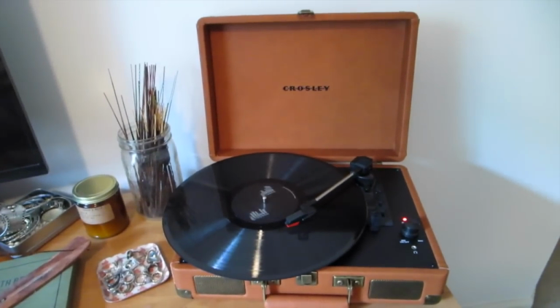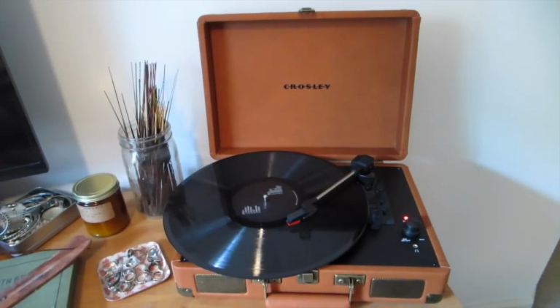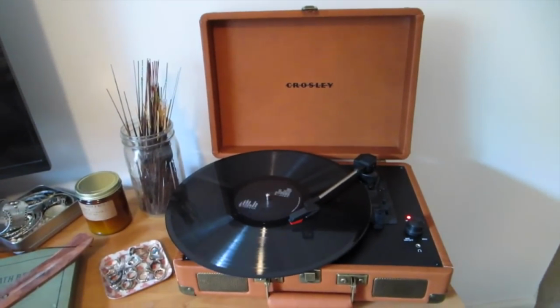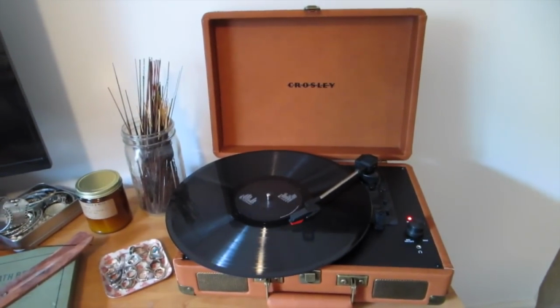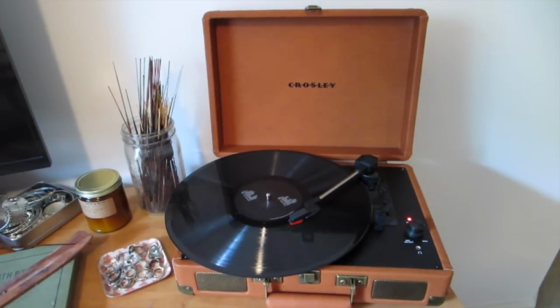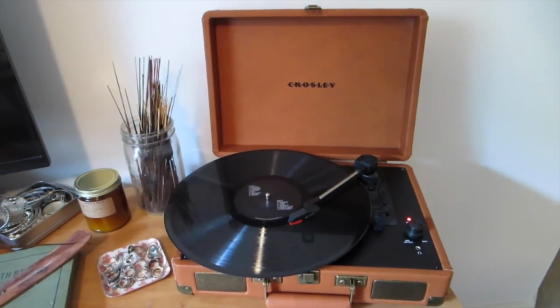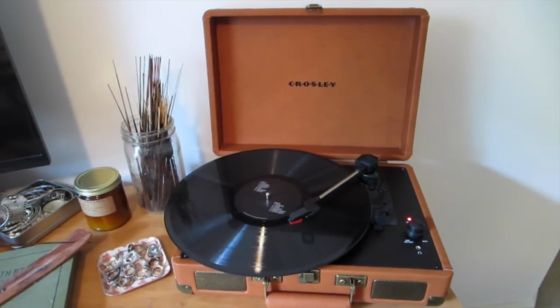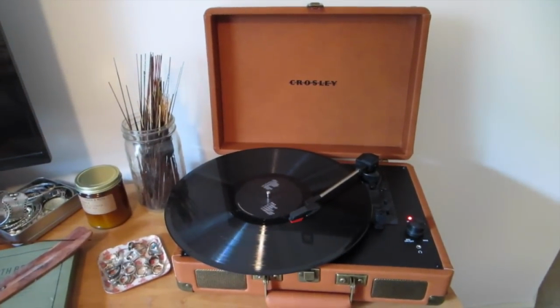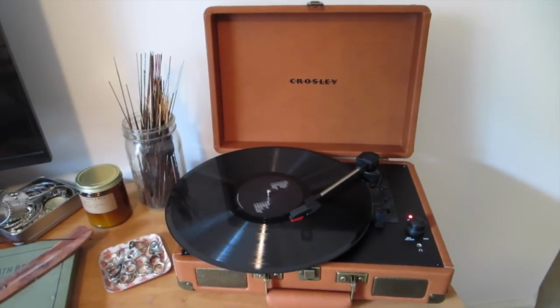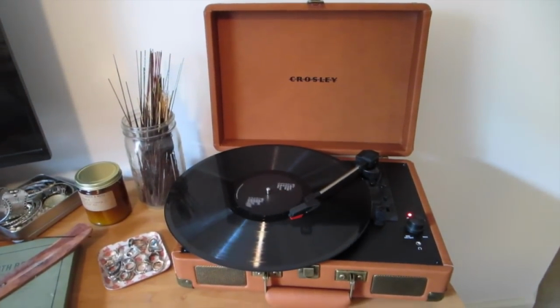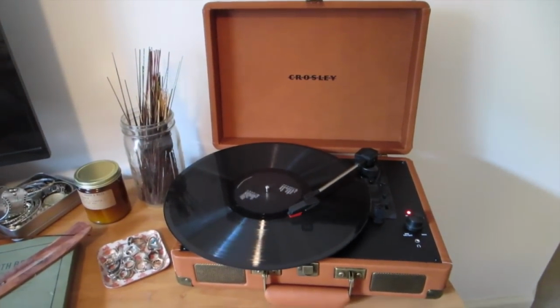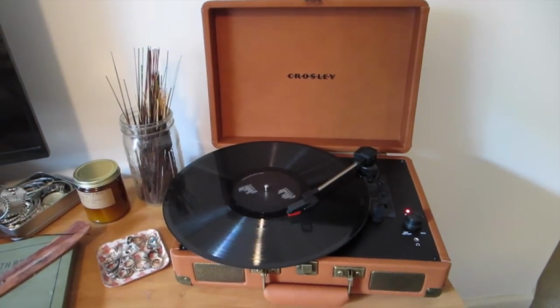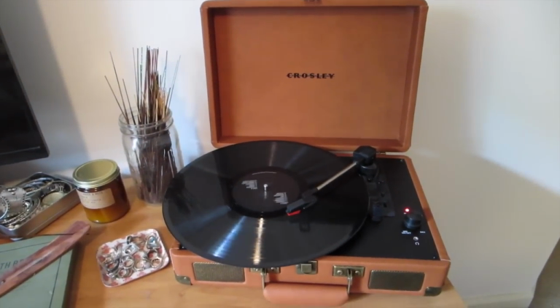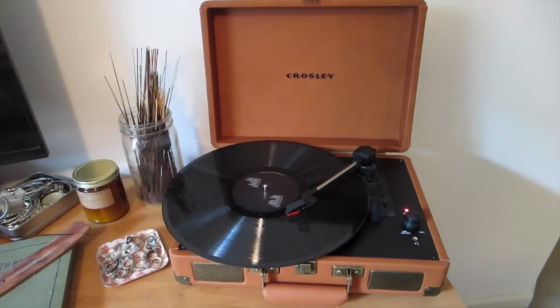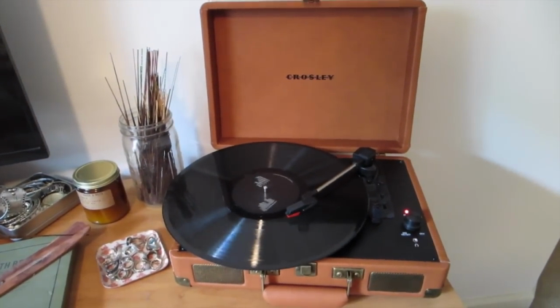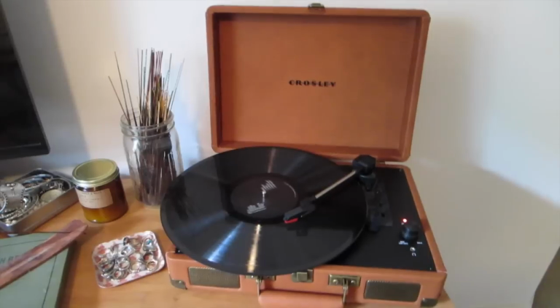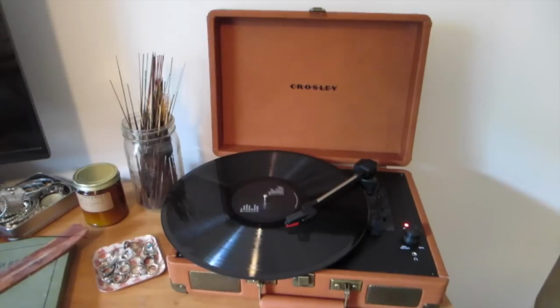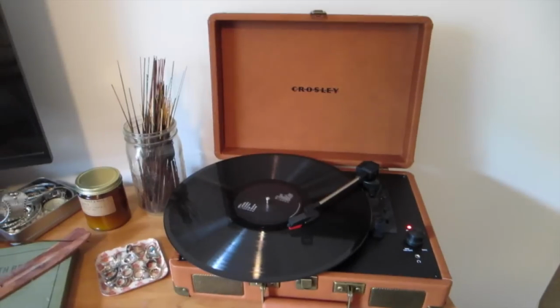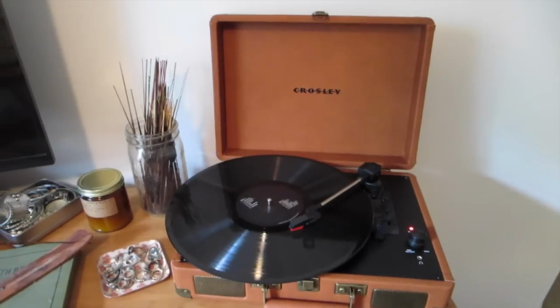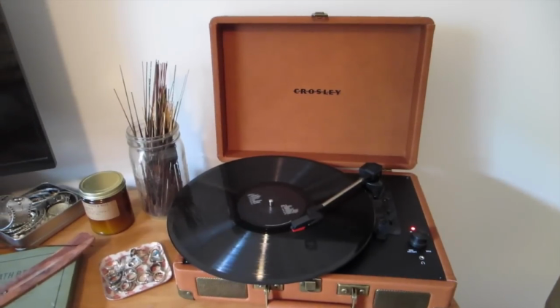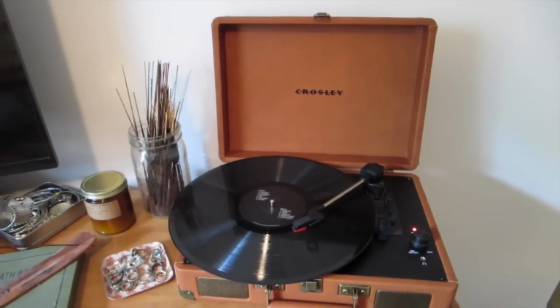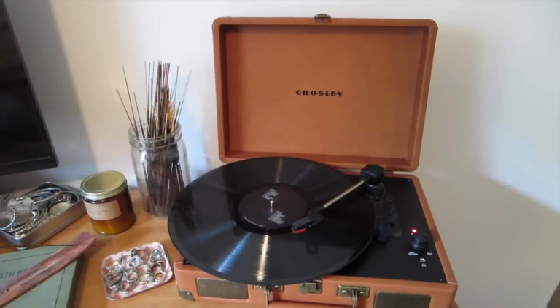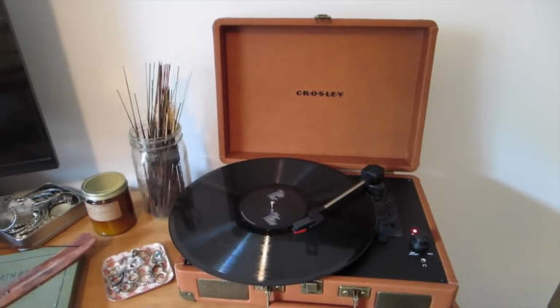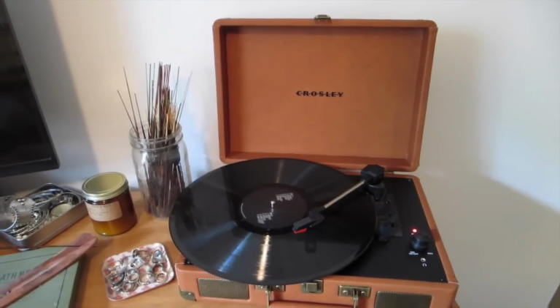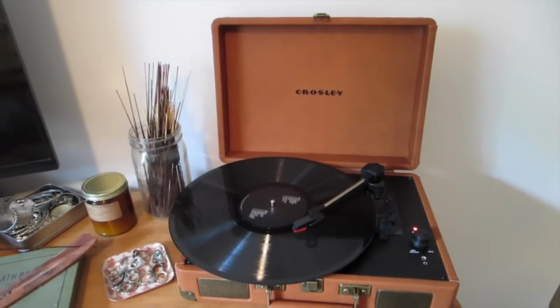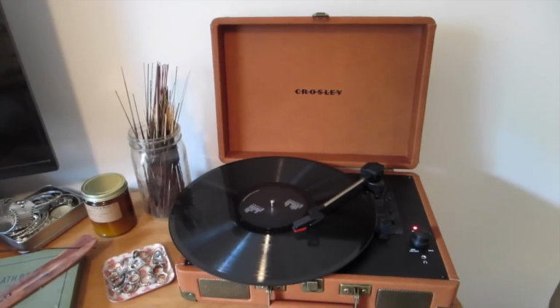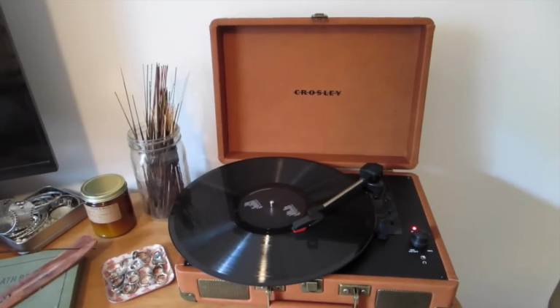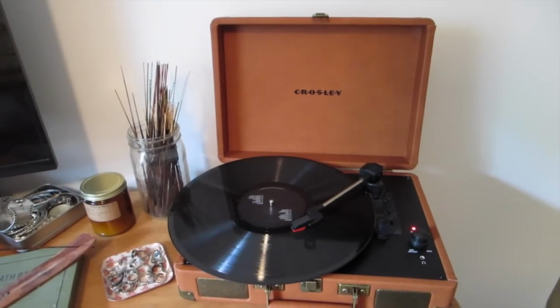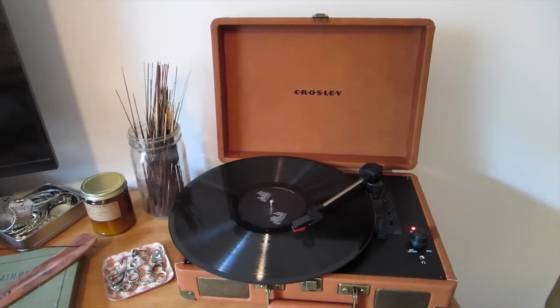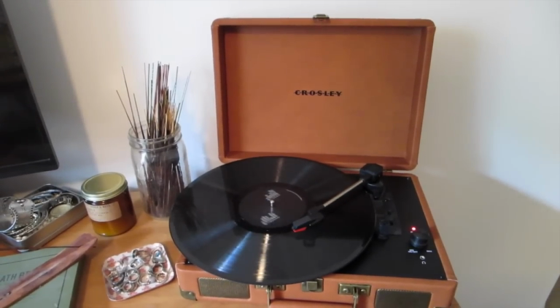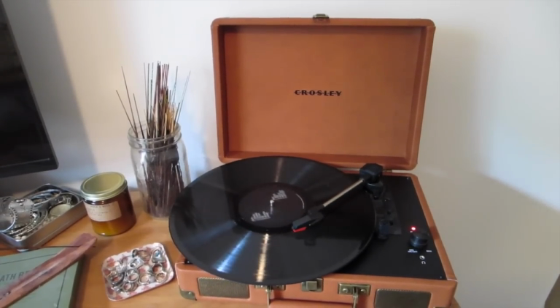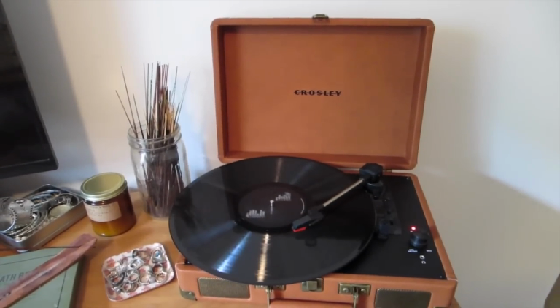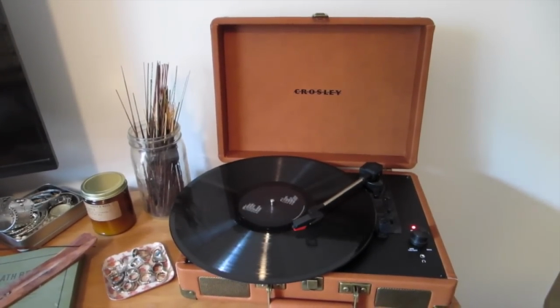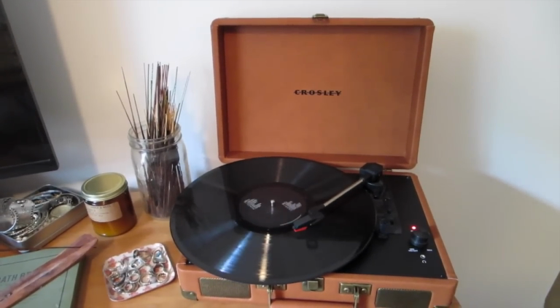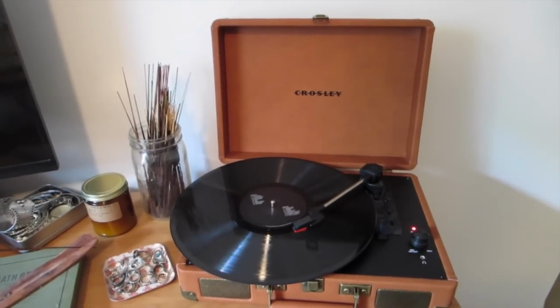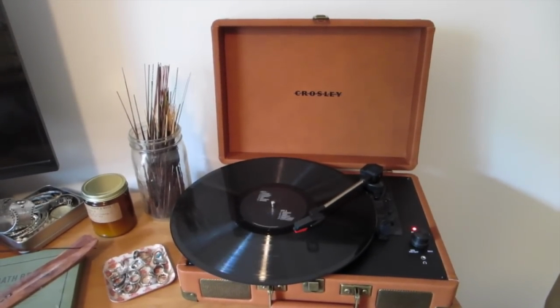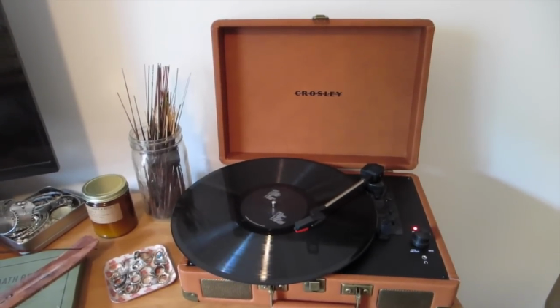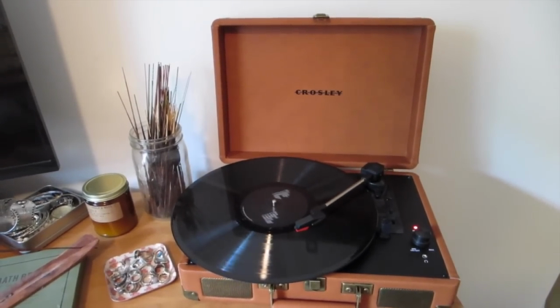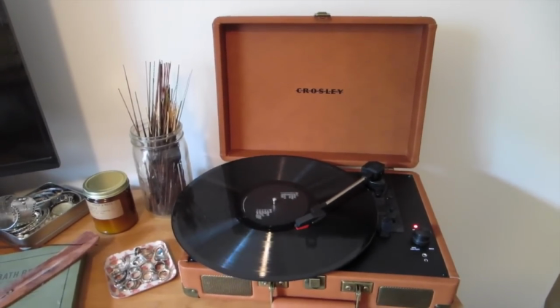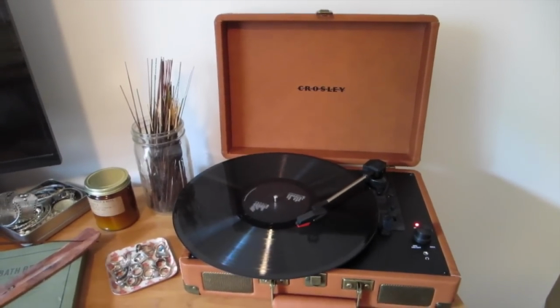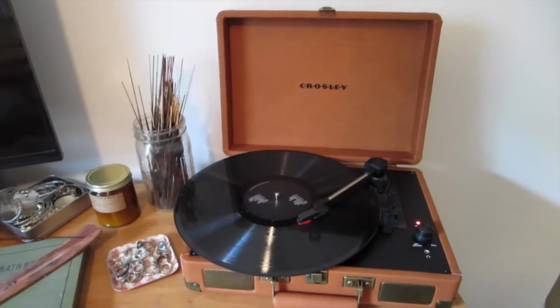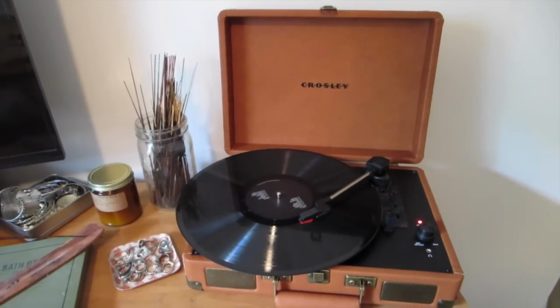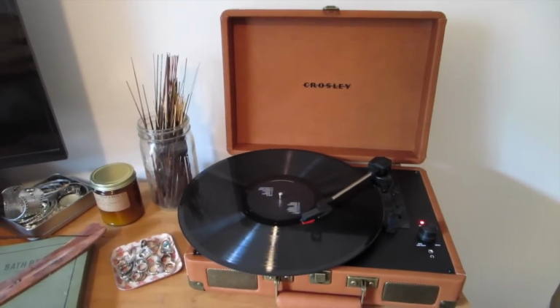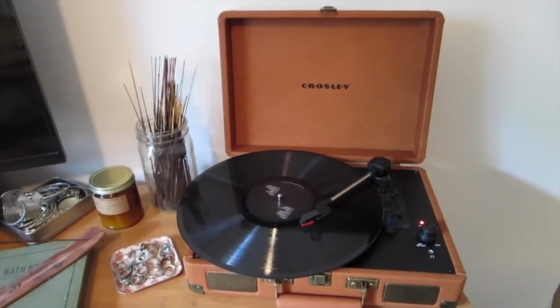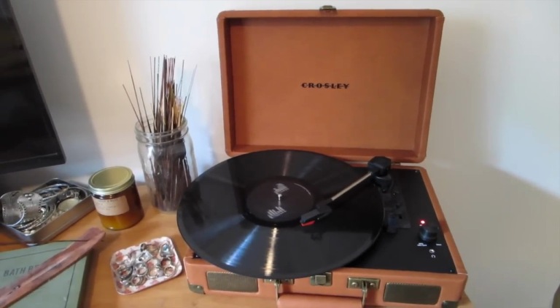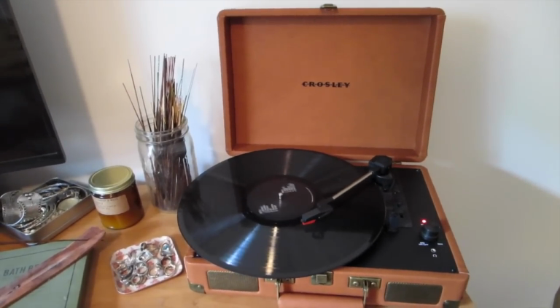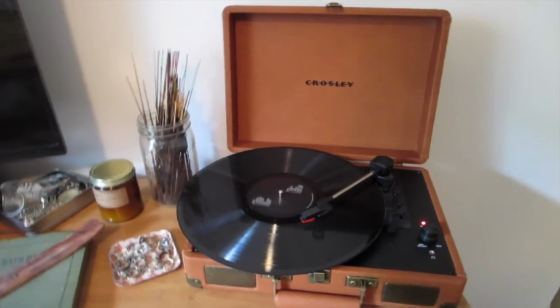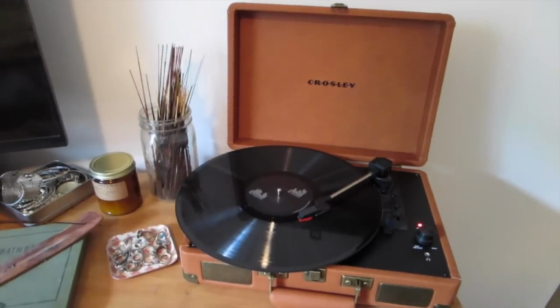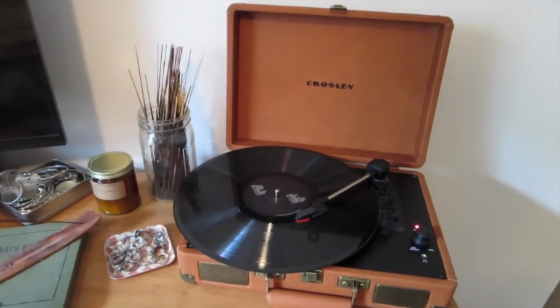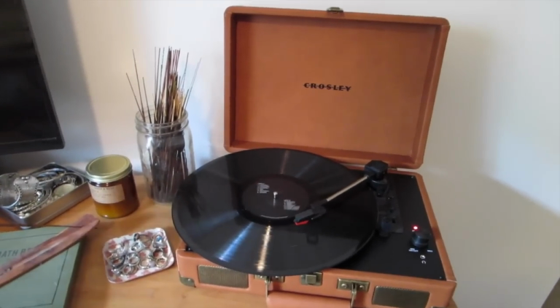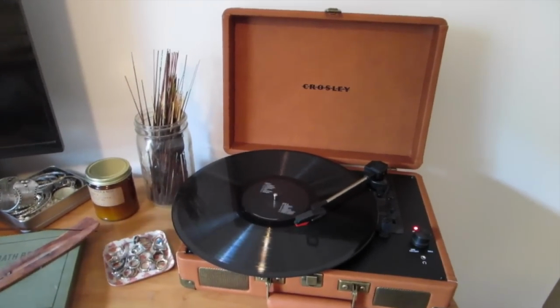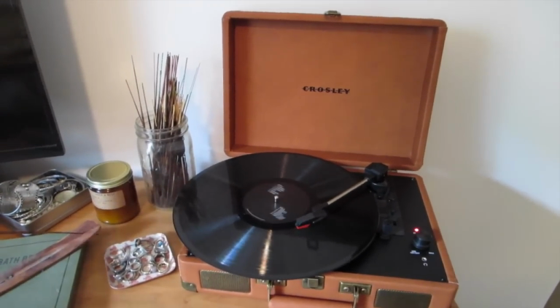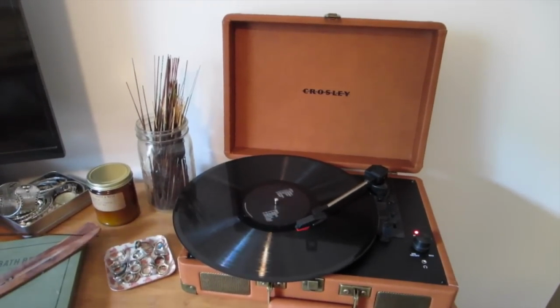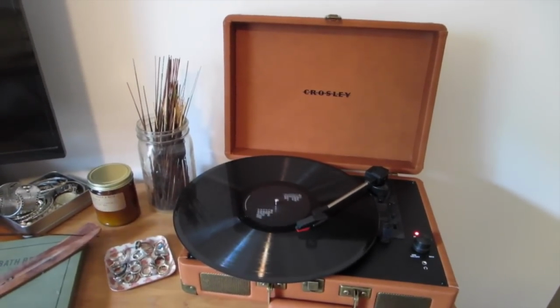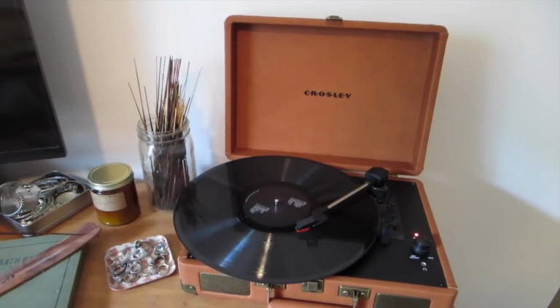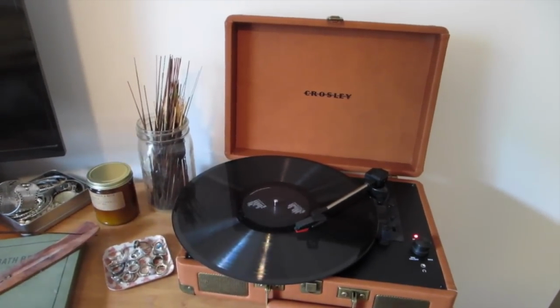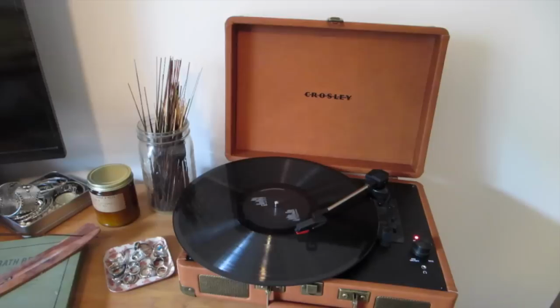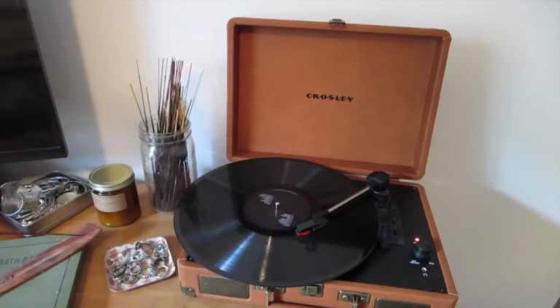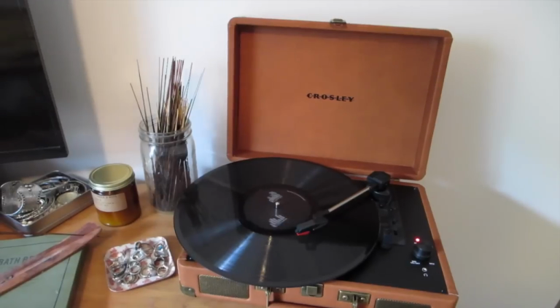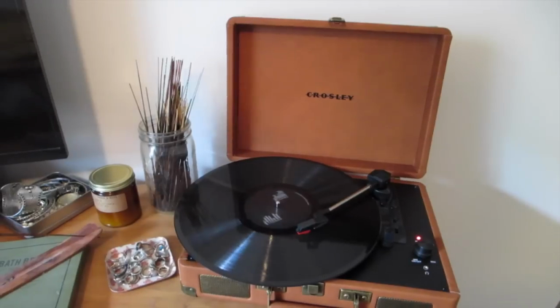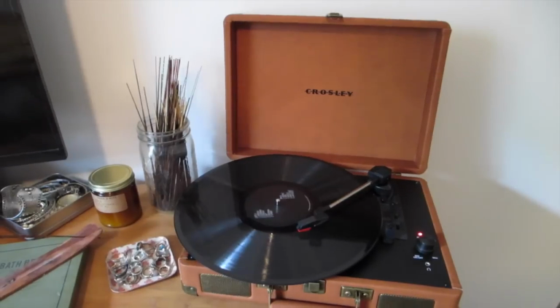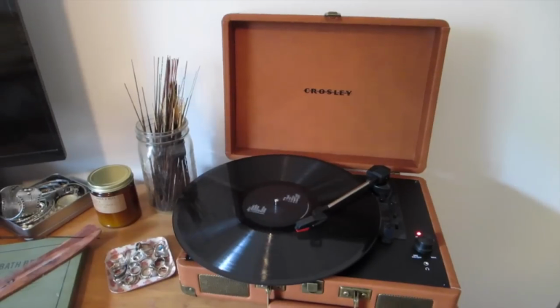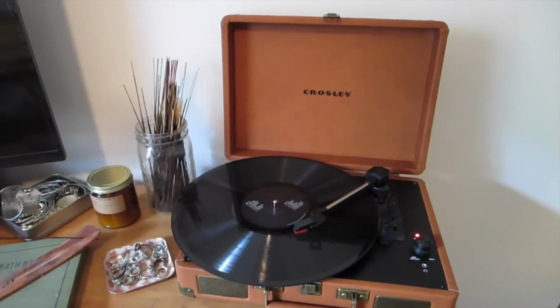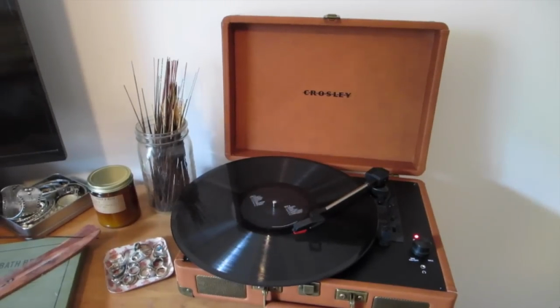My record player is from Urban Outfitters. It actually — they don't sell it anymore, but they have other ones. This color just isn't sold anymore.